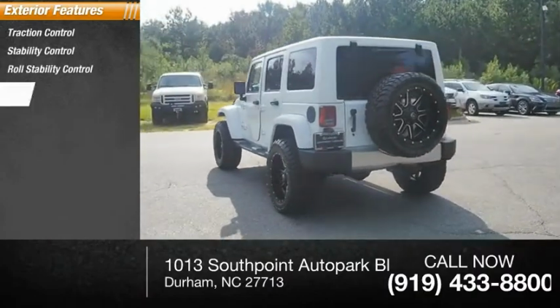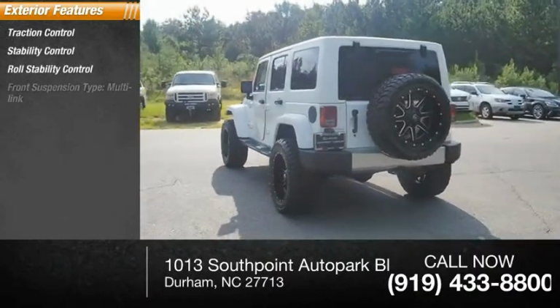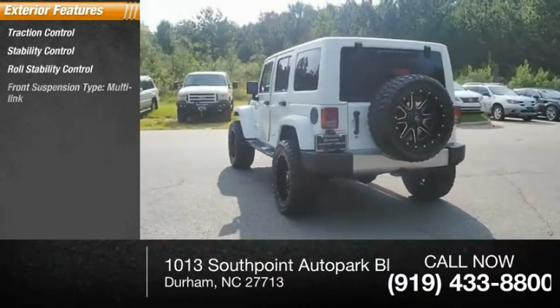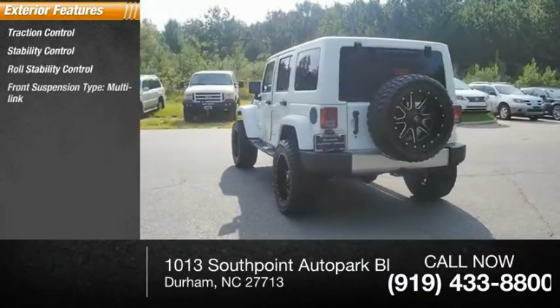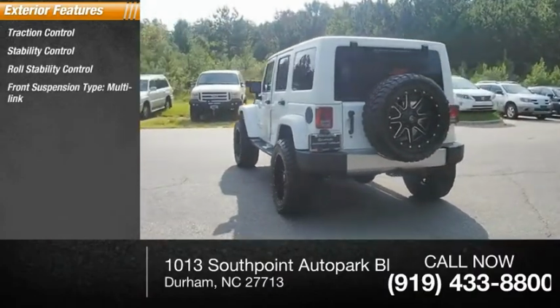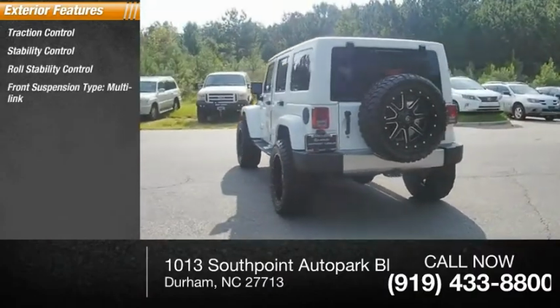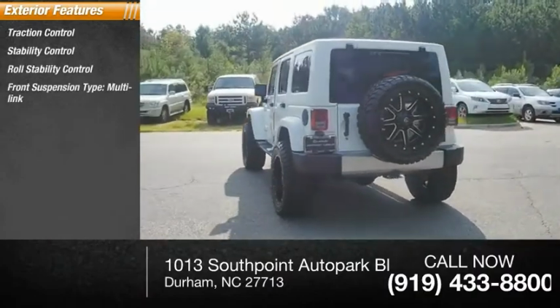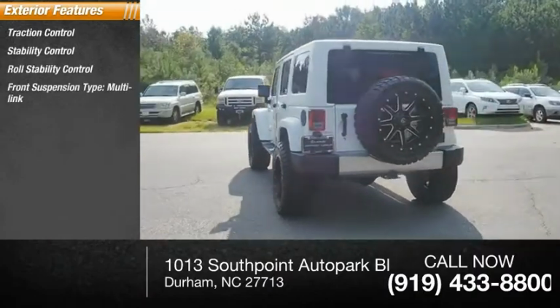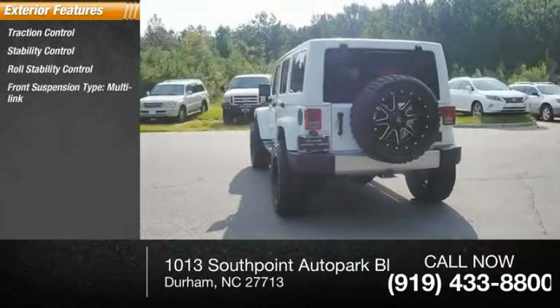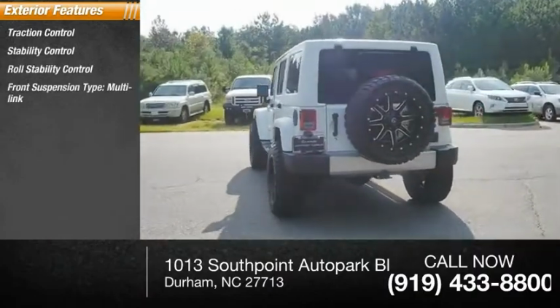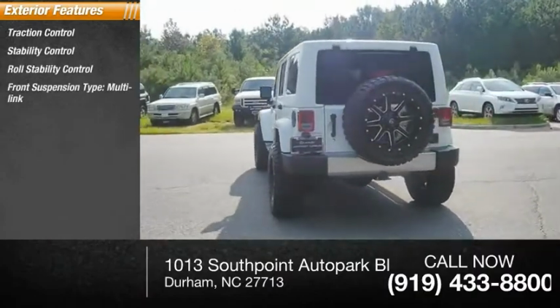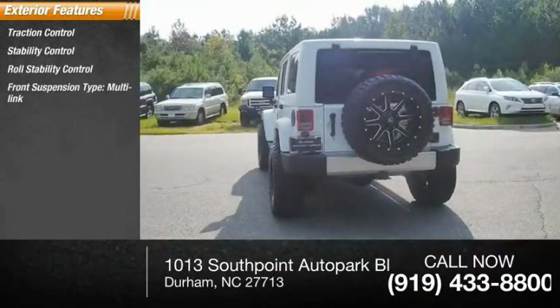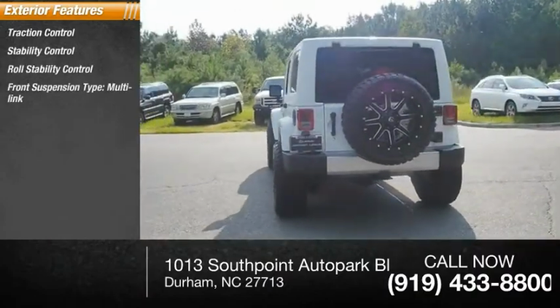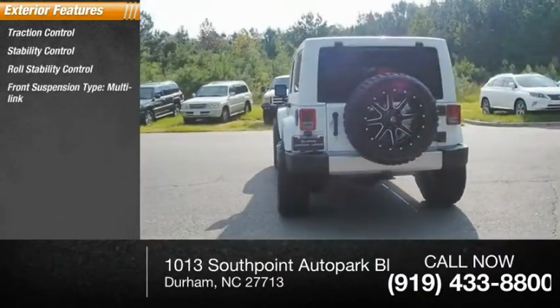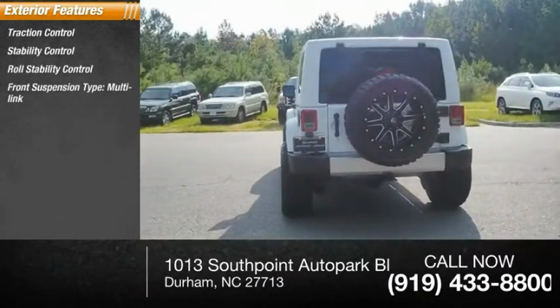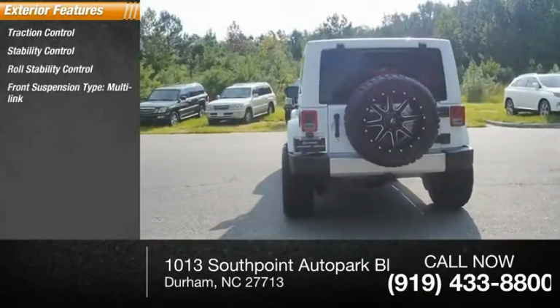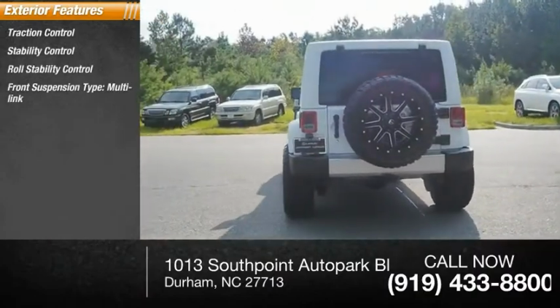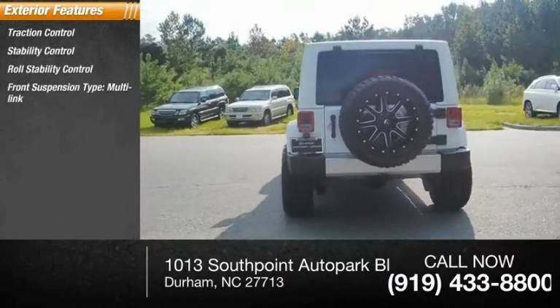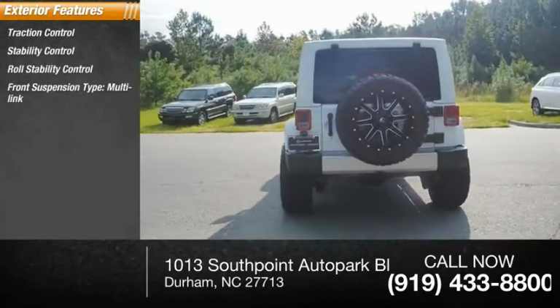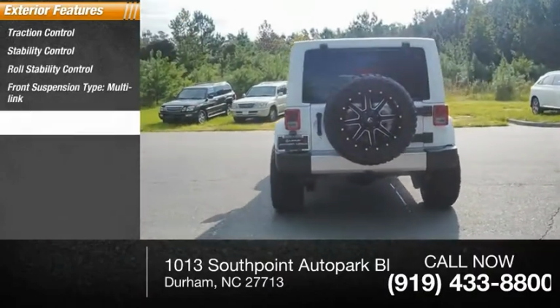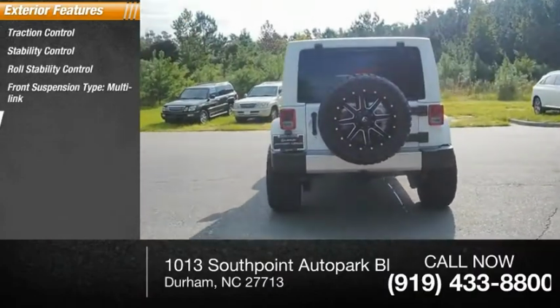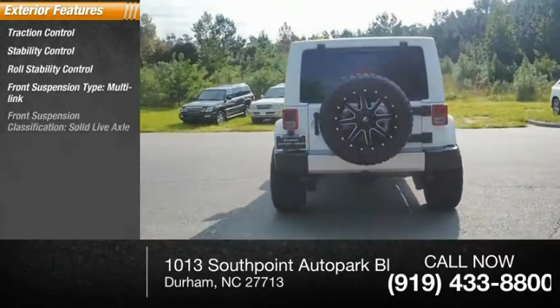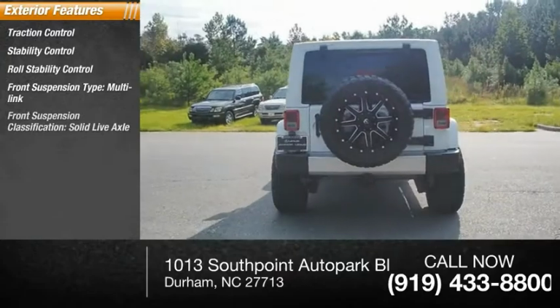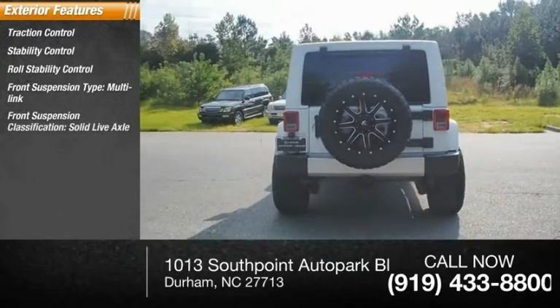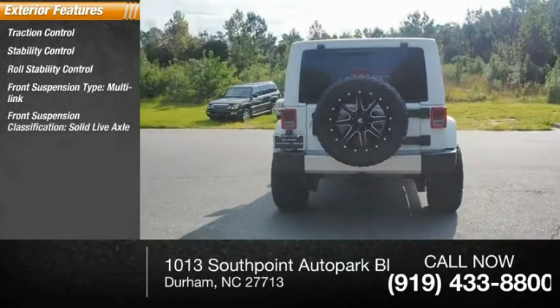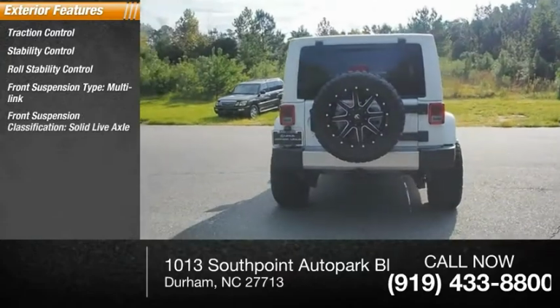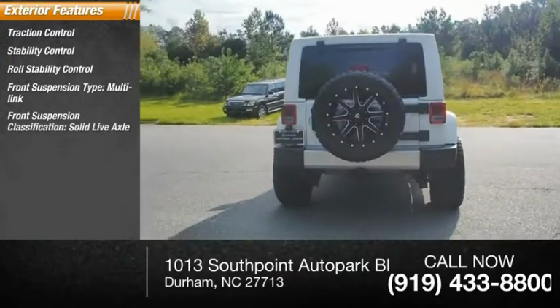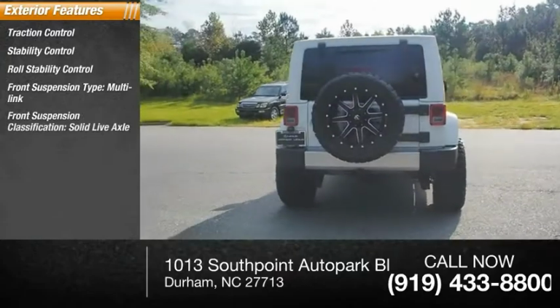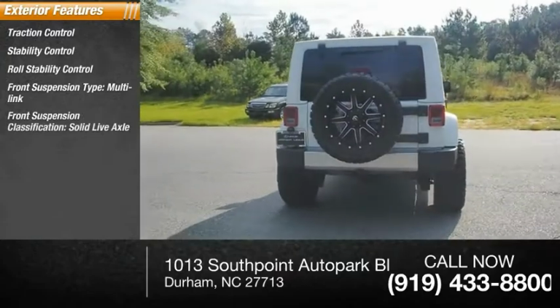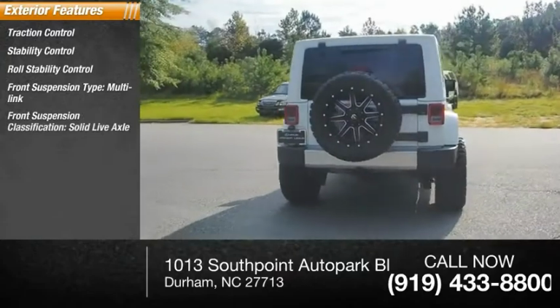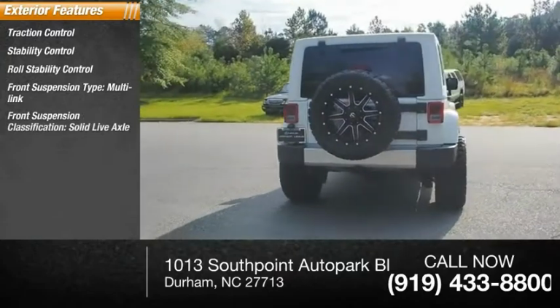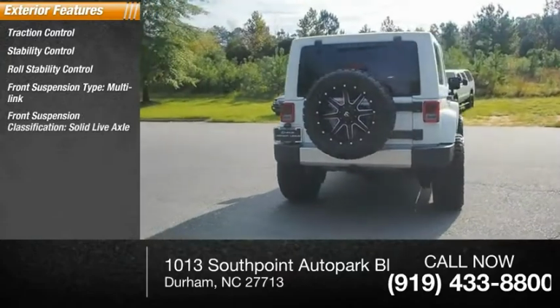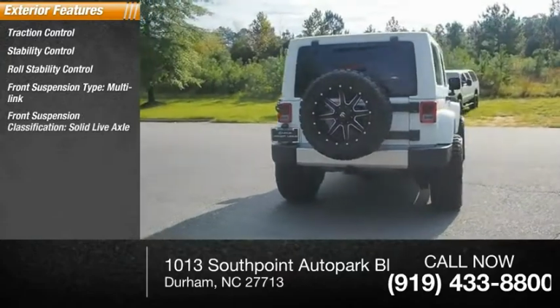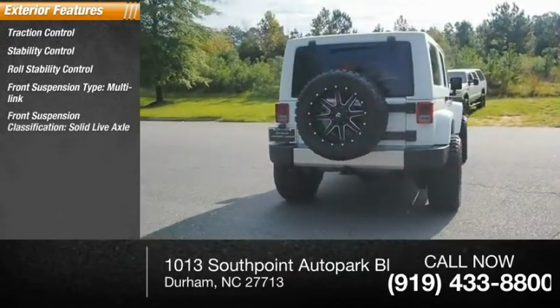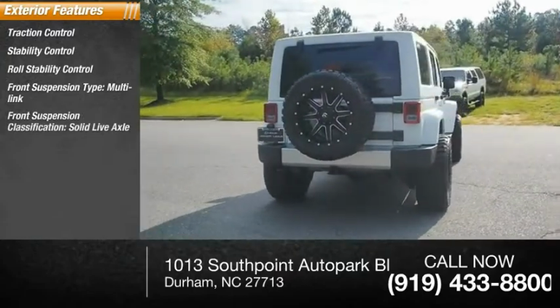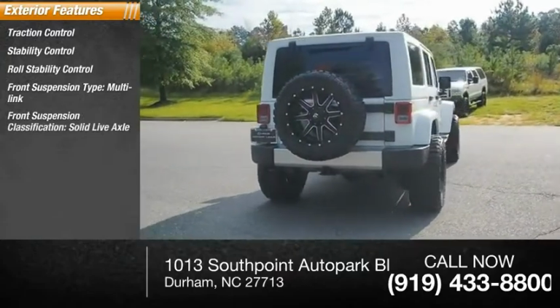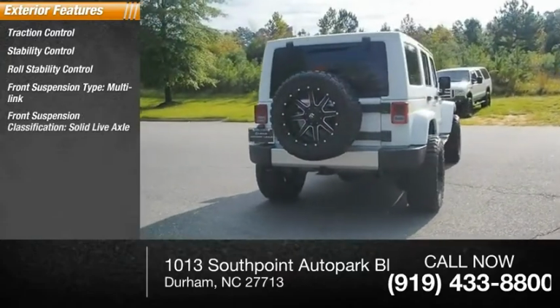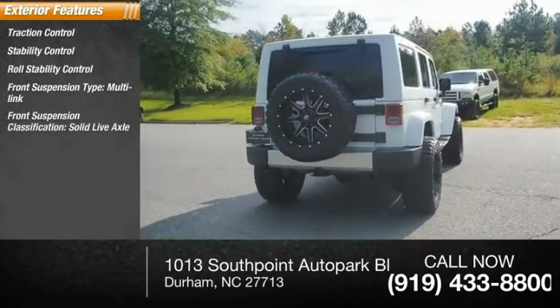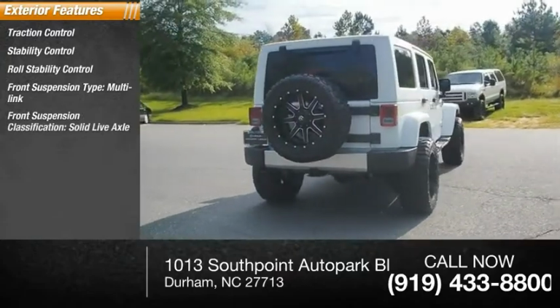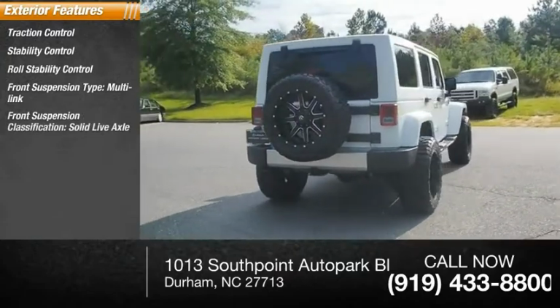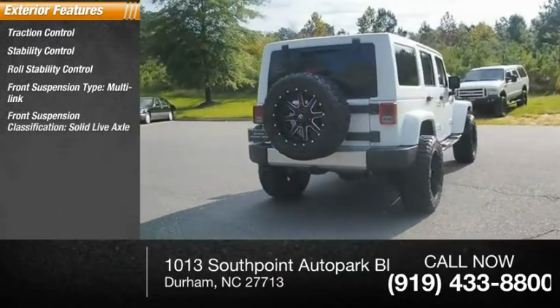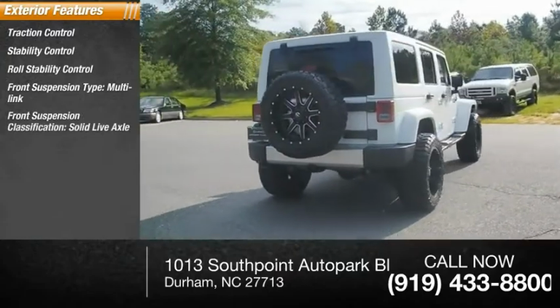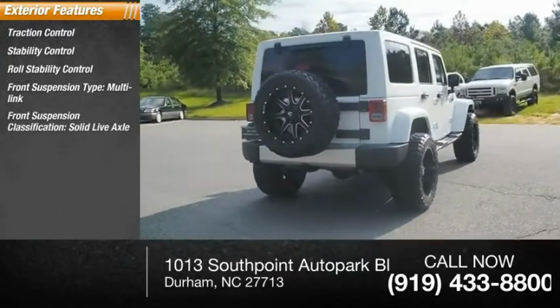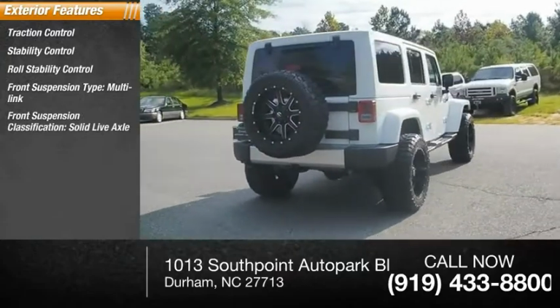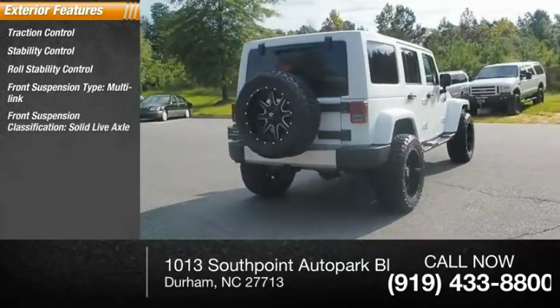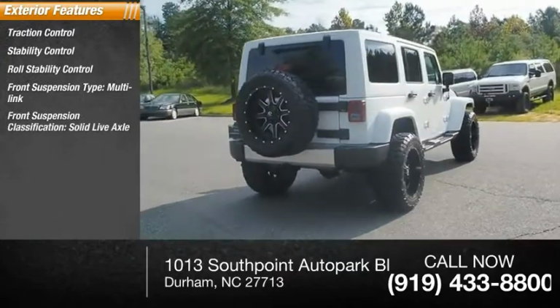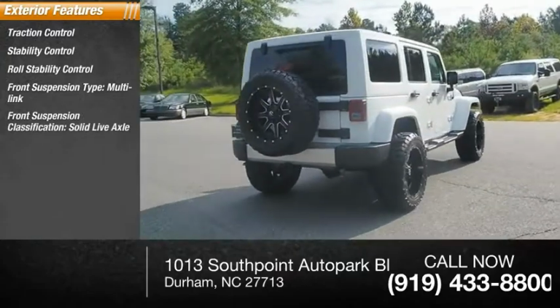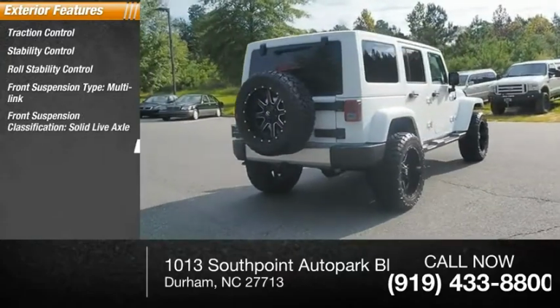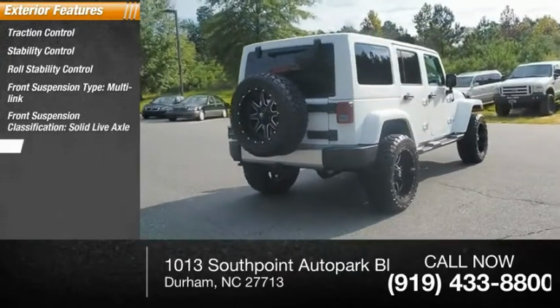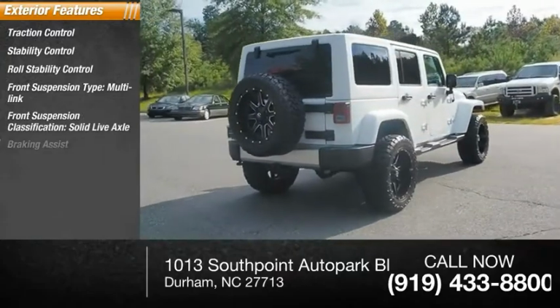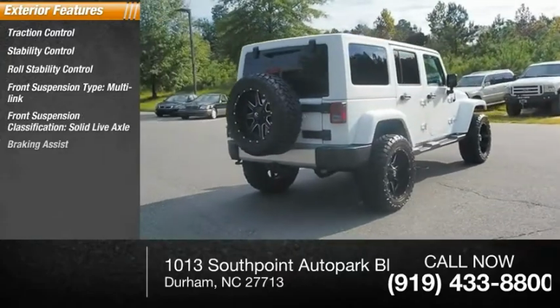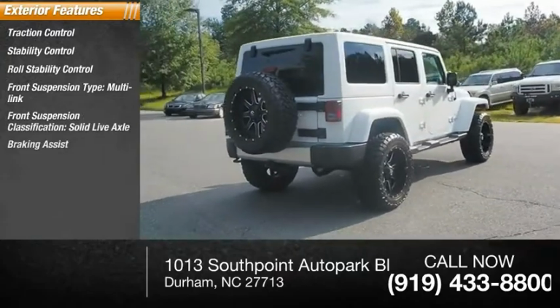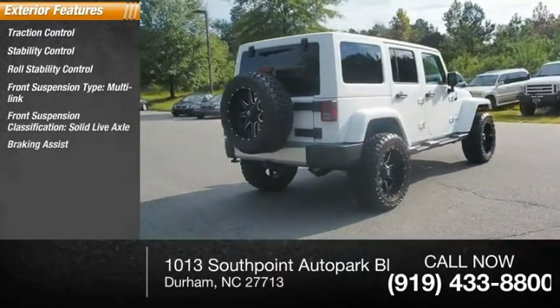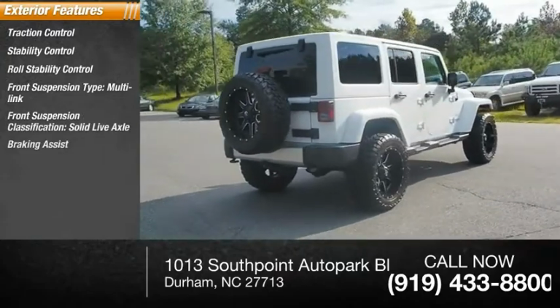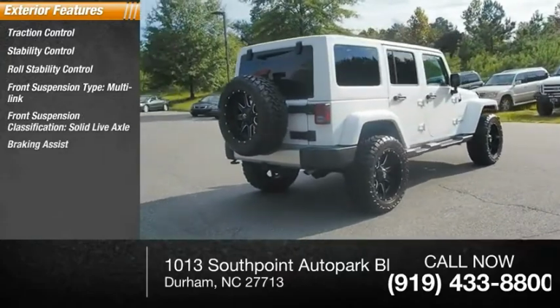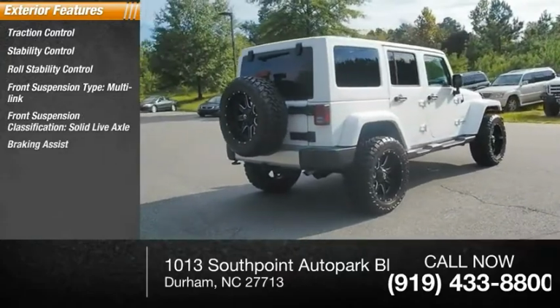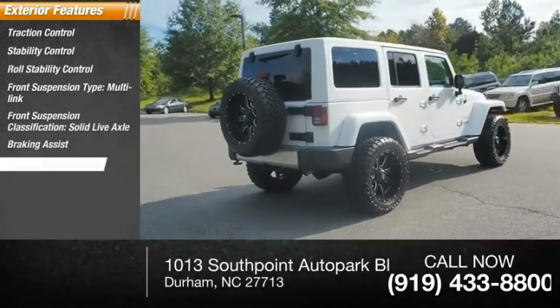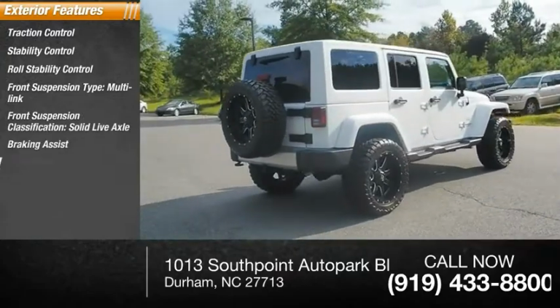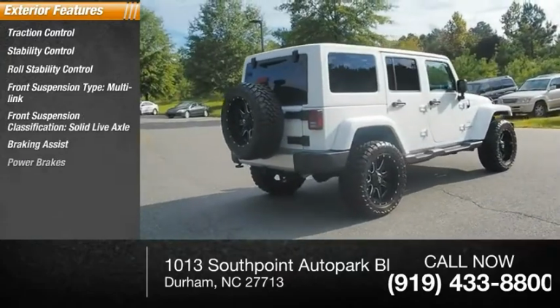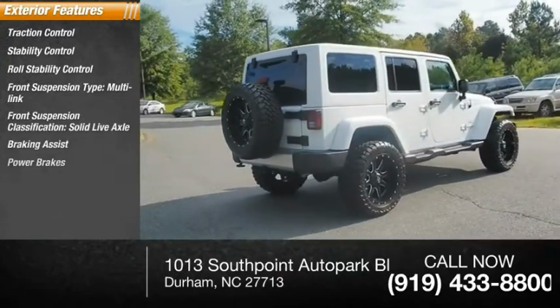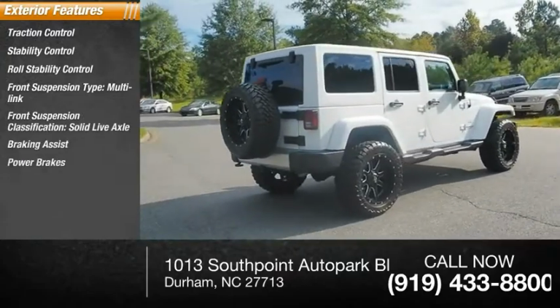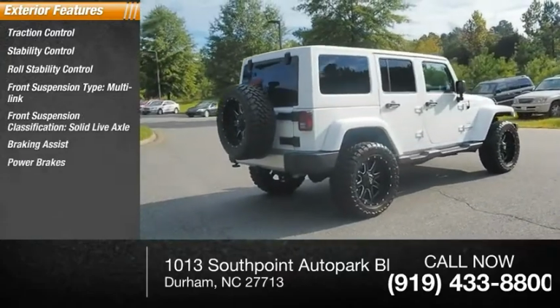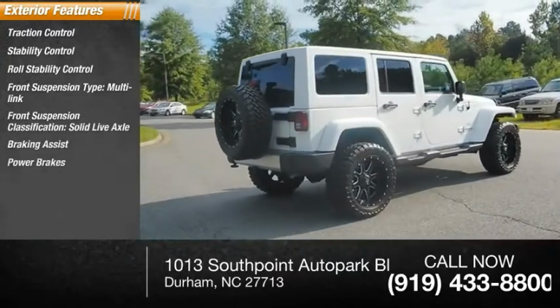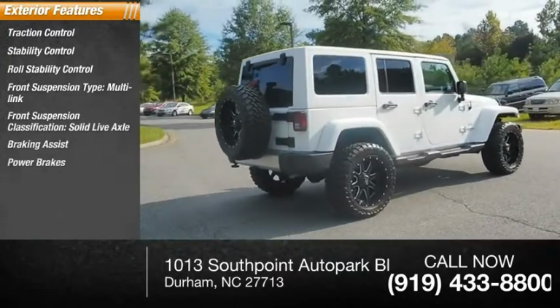Front suspension type: multi-link. Front suspension classification: solid live axle. Braking assist, power brakes.